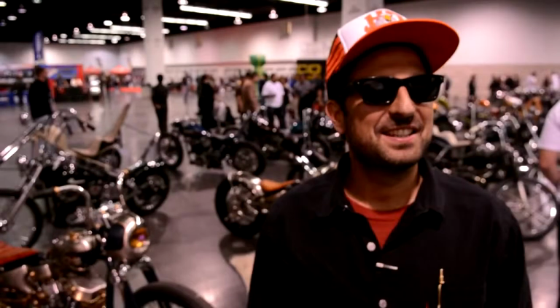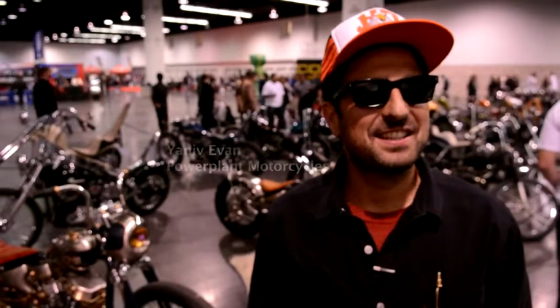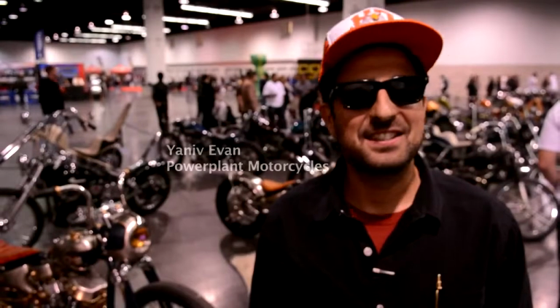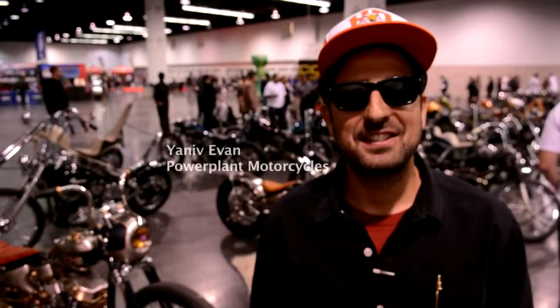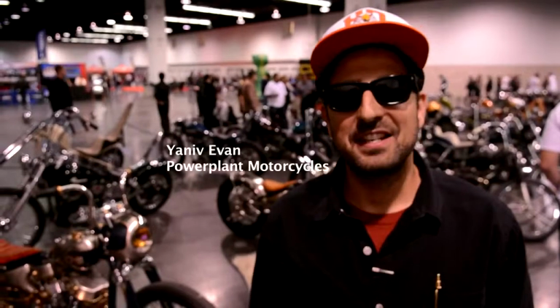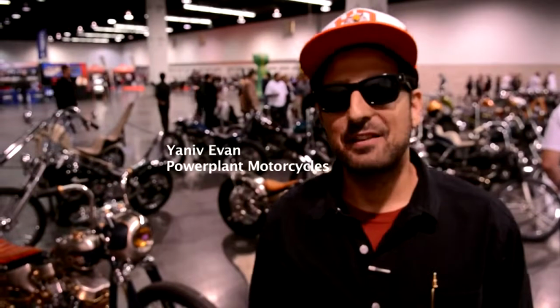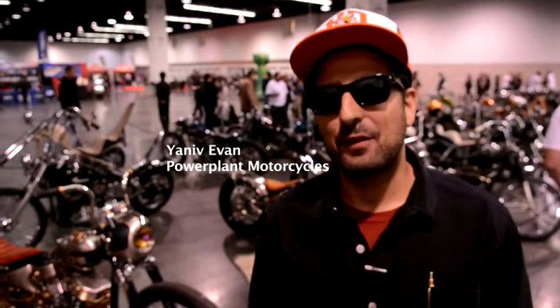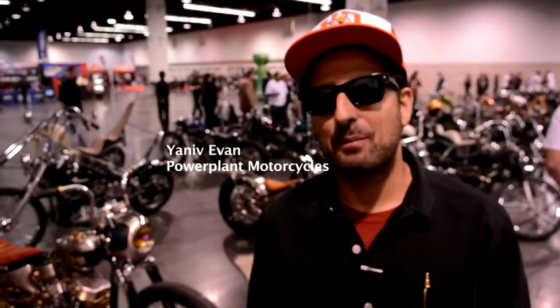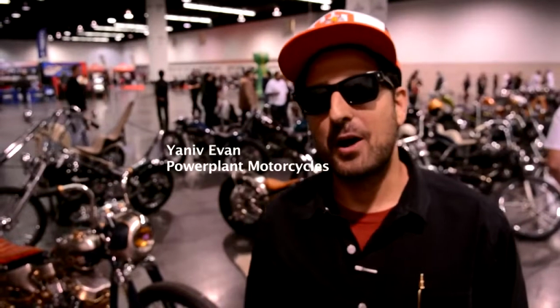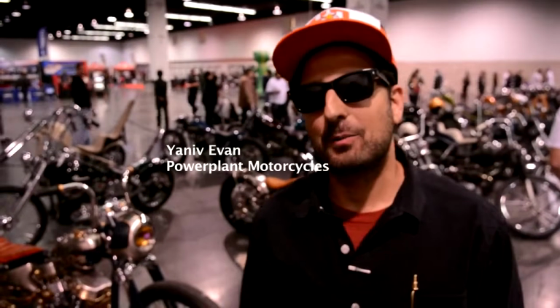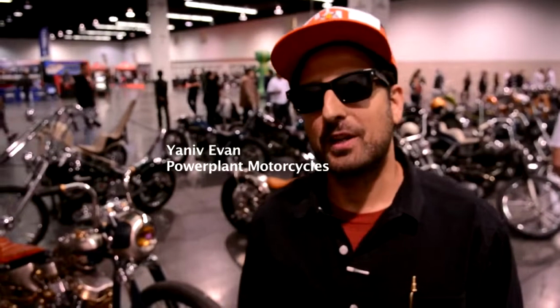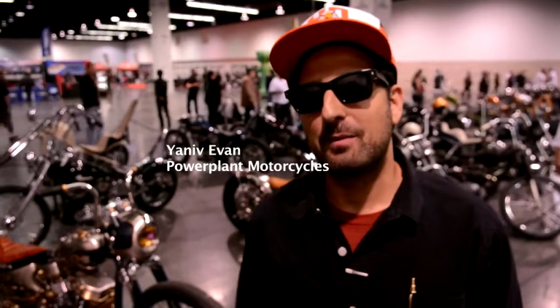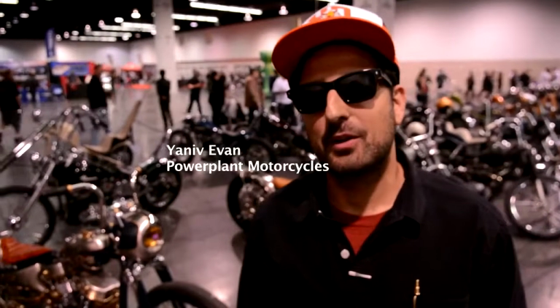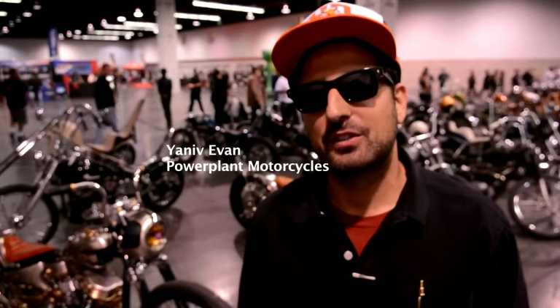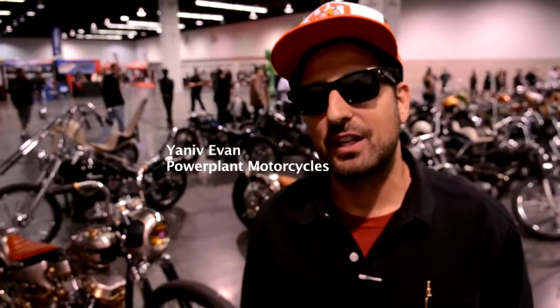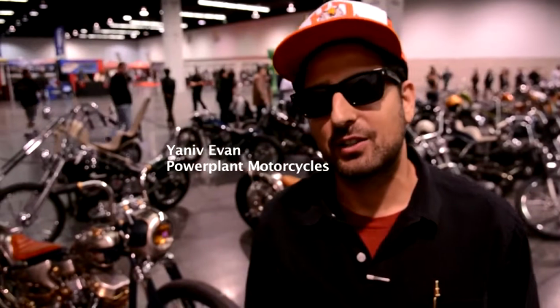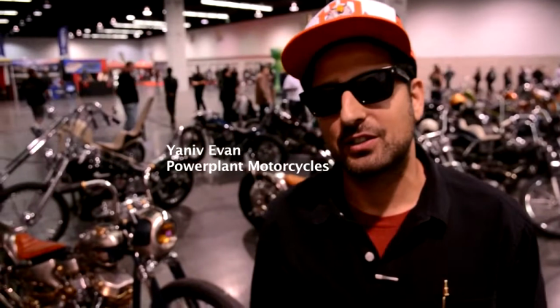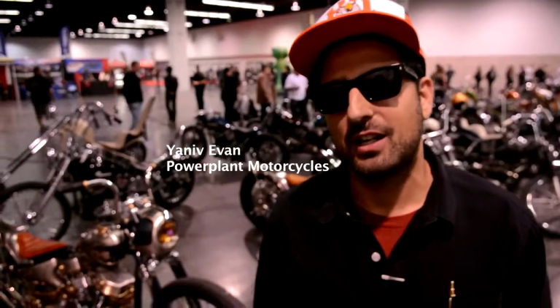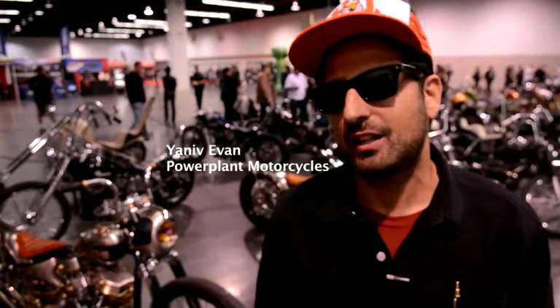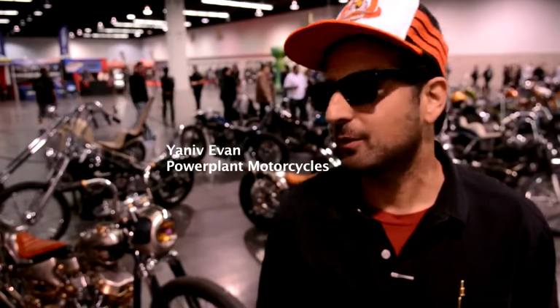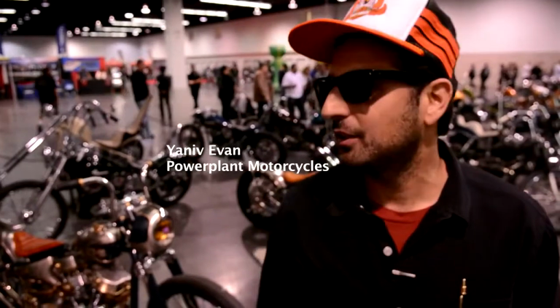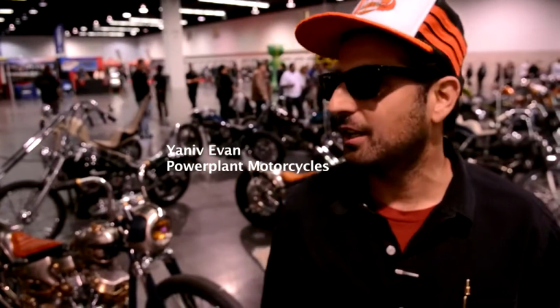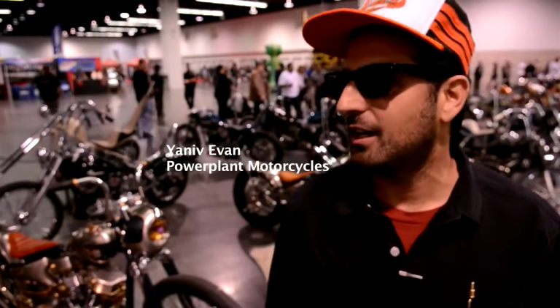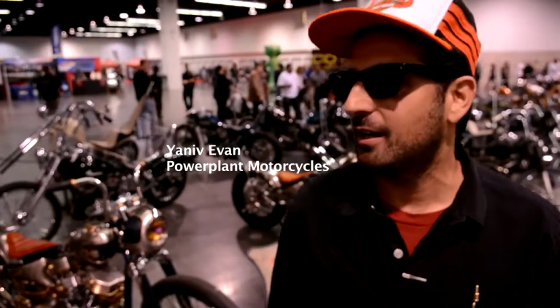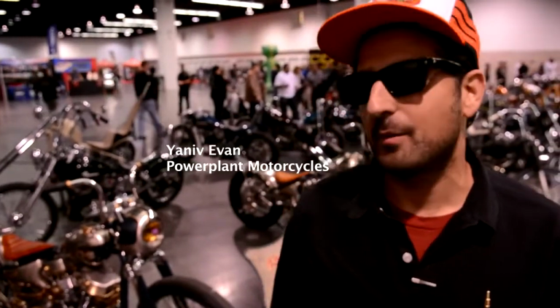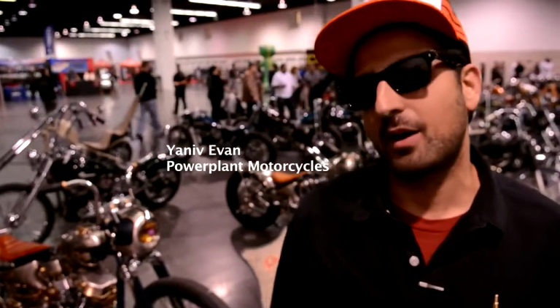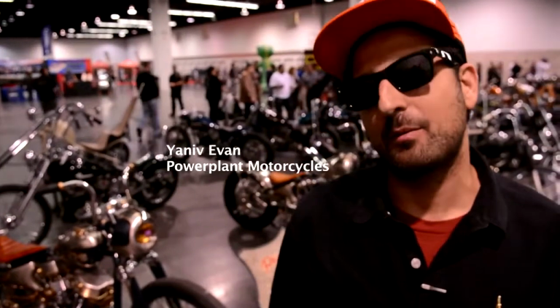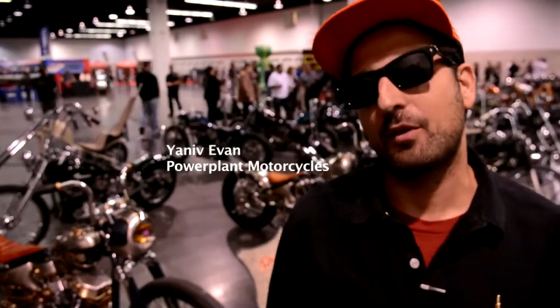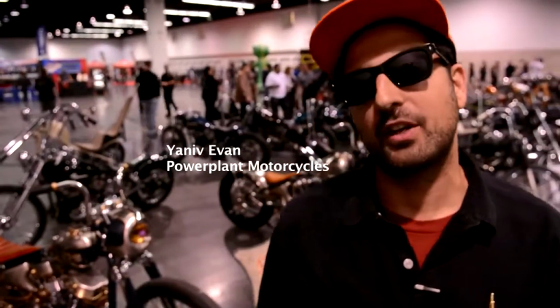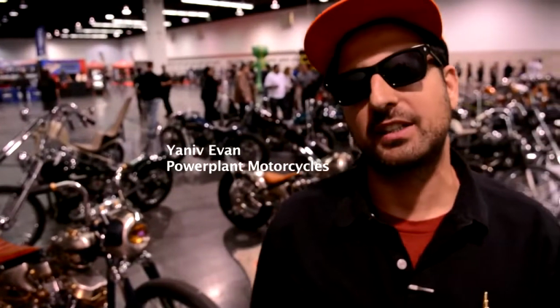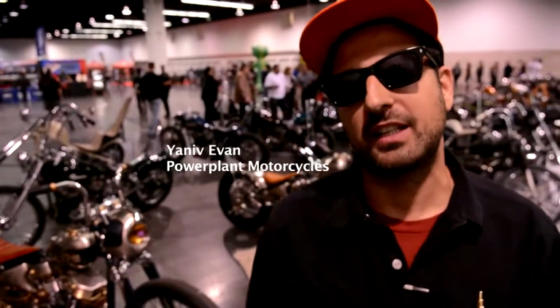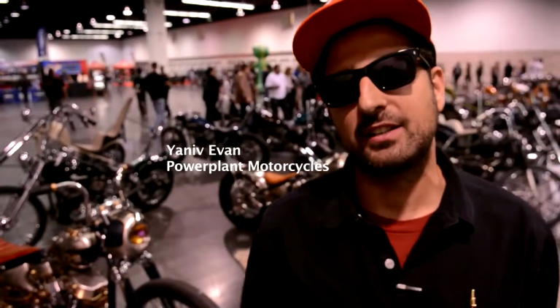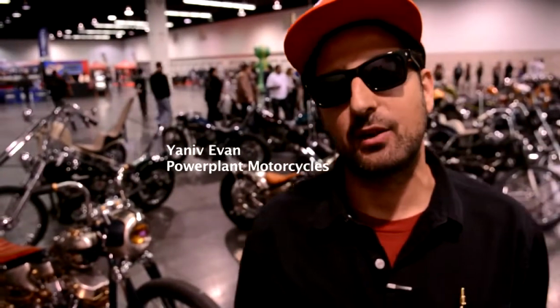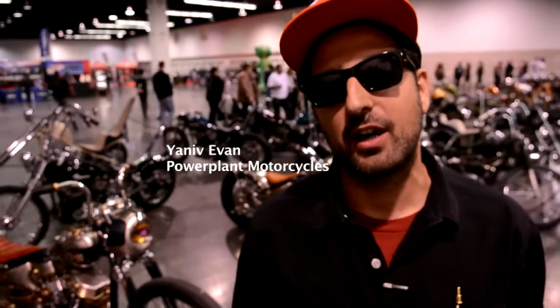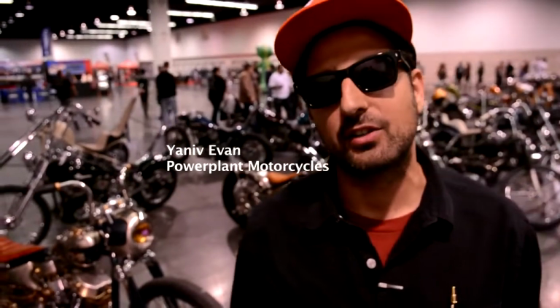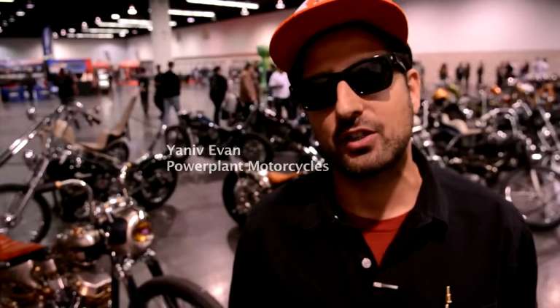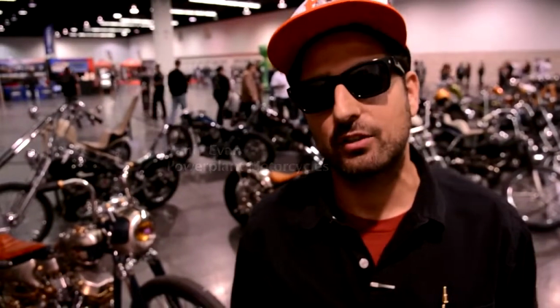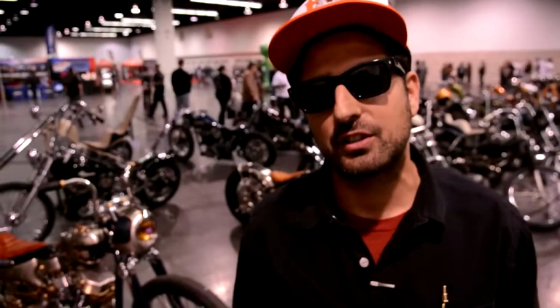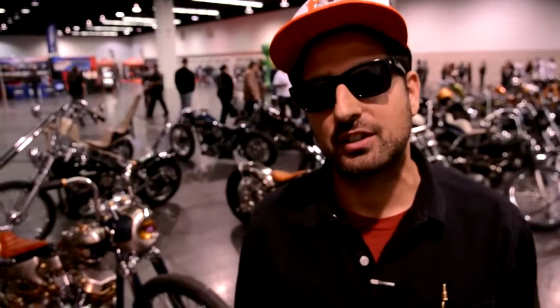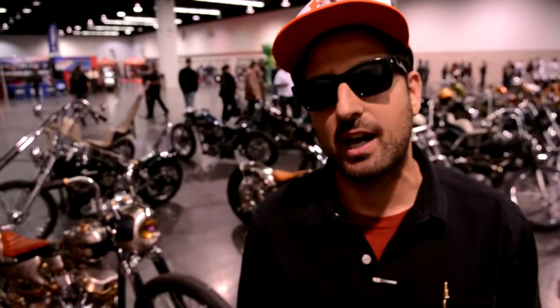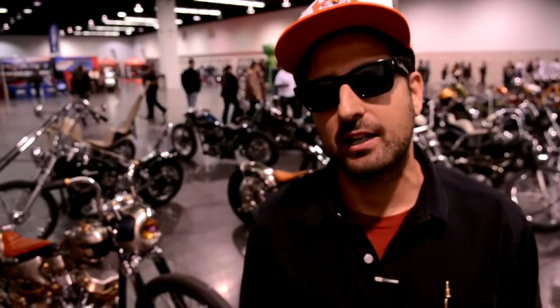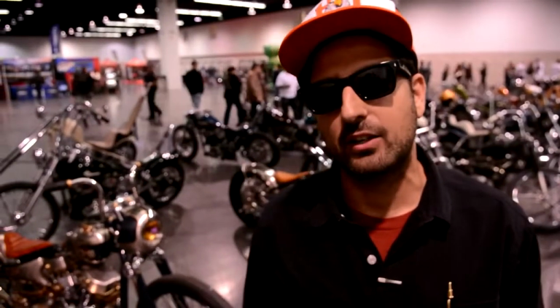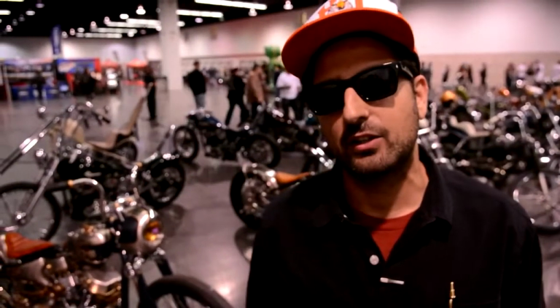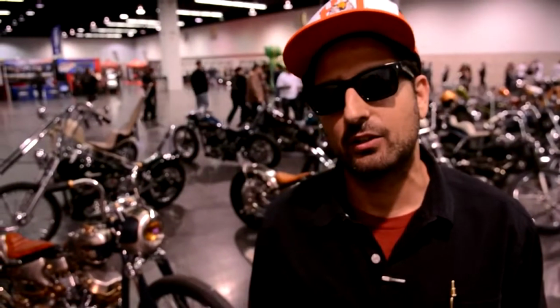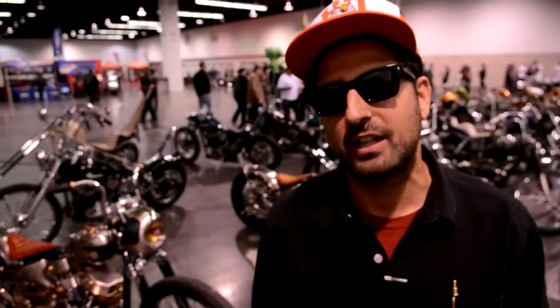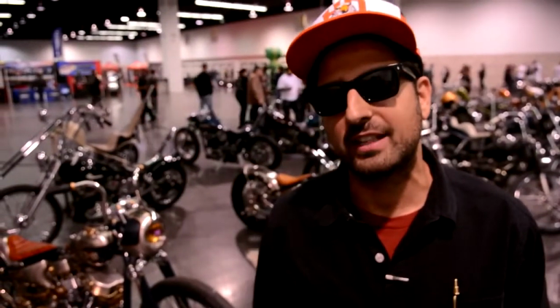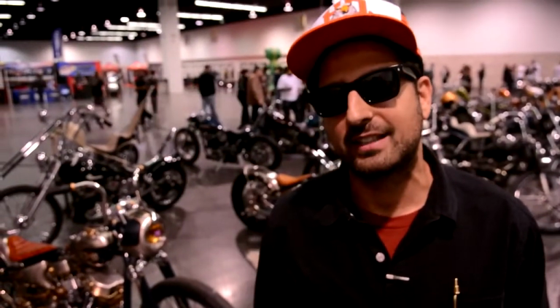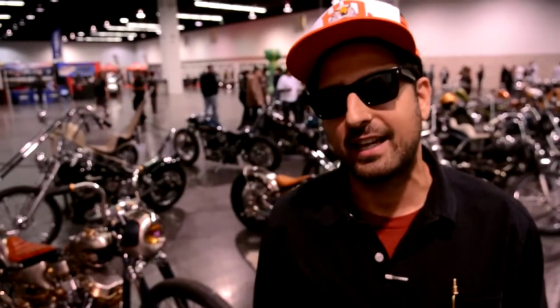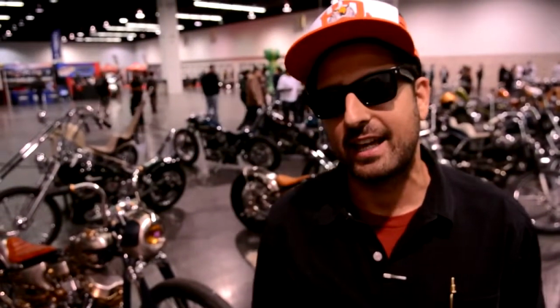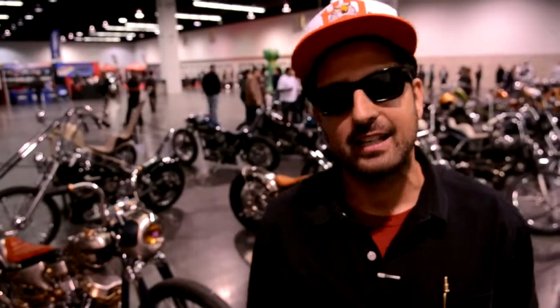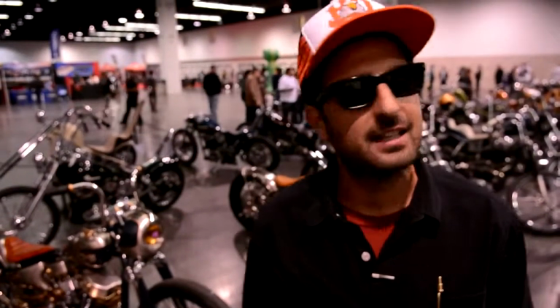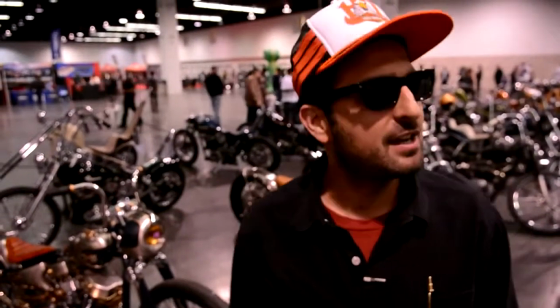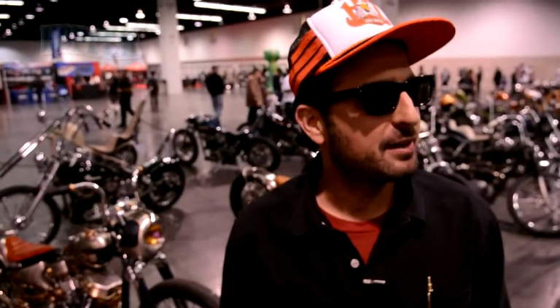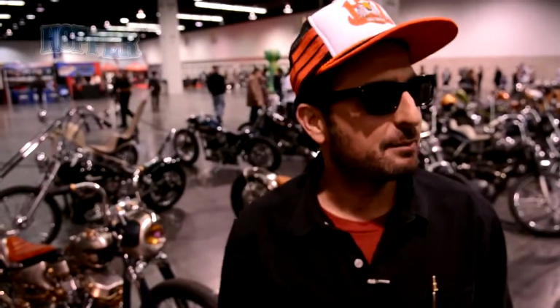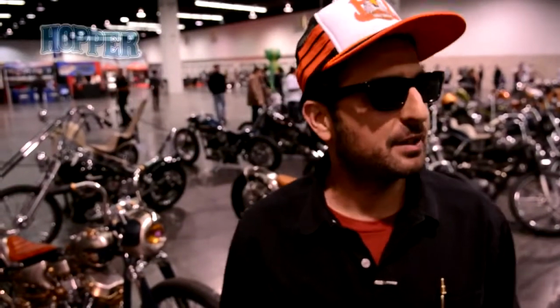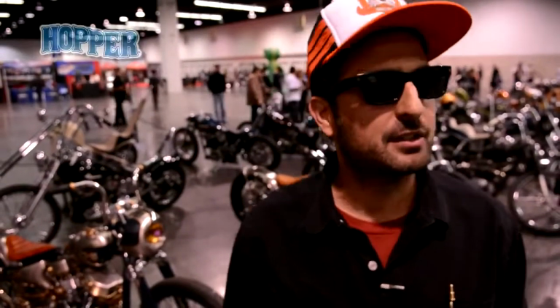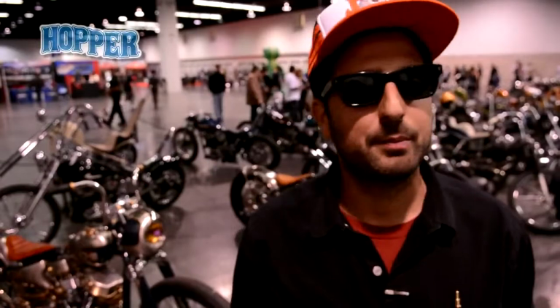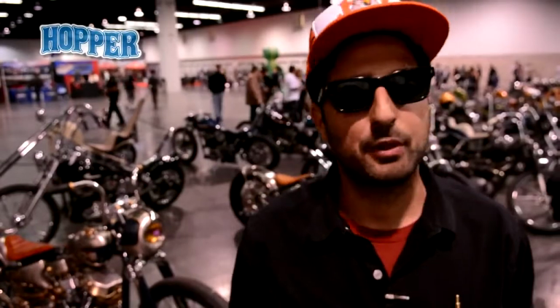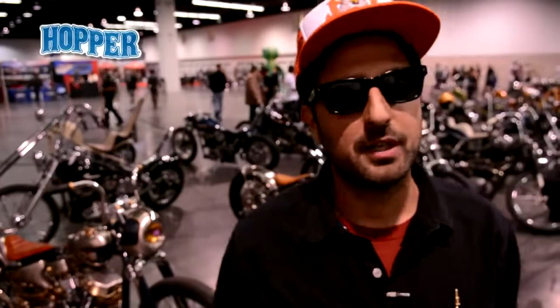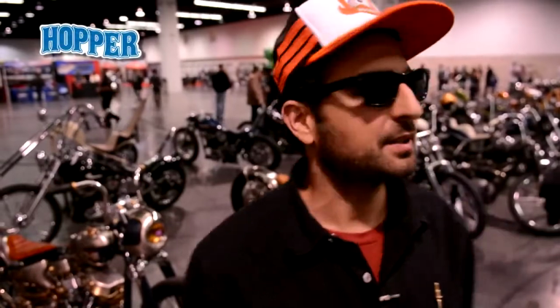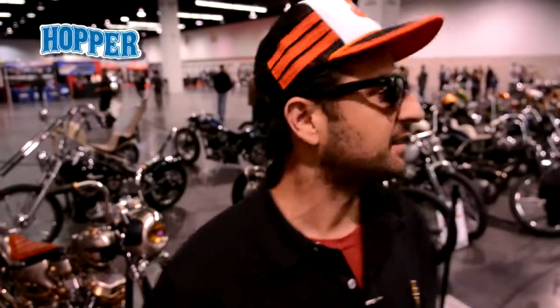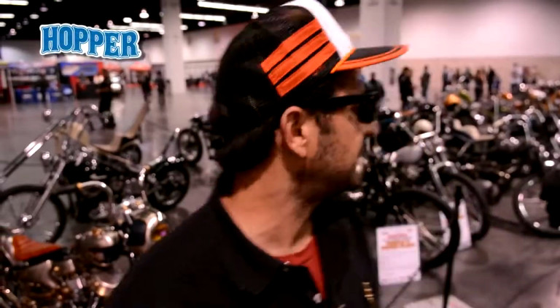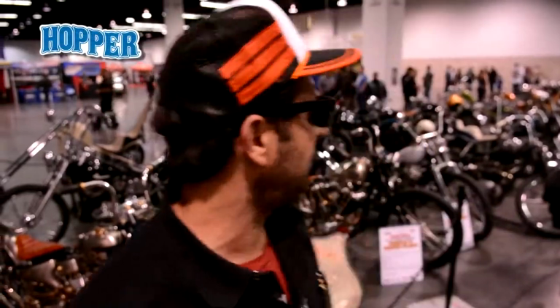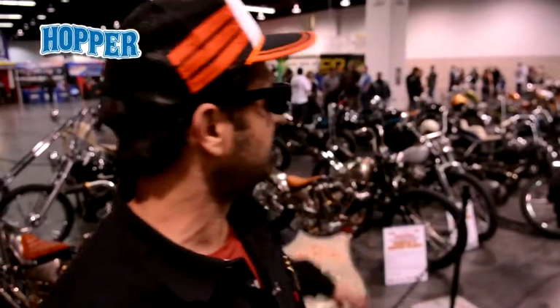This is Yaniv from Power Plant Motorcycles in Hollywood. I'm over here at the Easy Rider Show. Just got here a little late today, but just pulled up to see this.